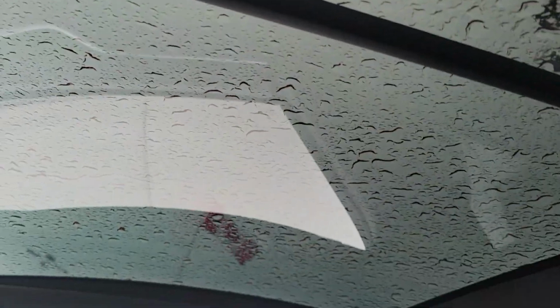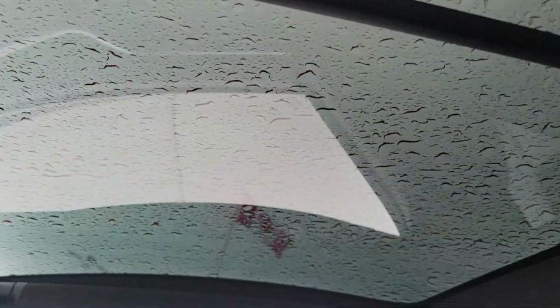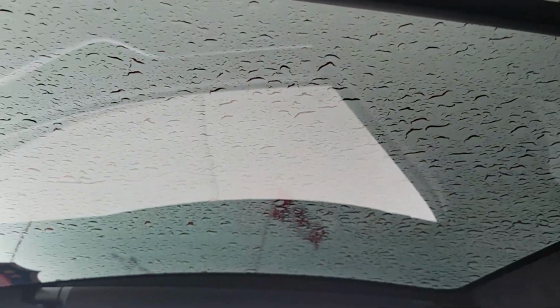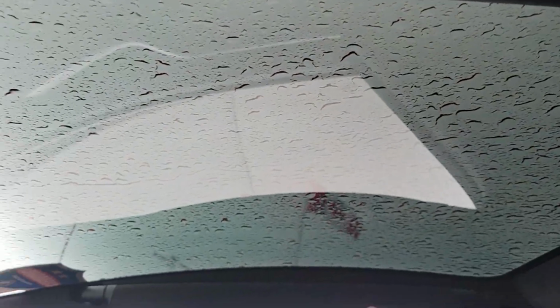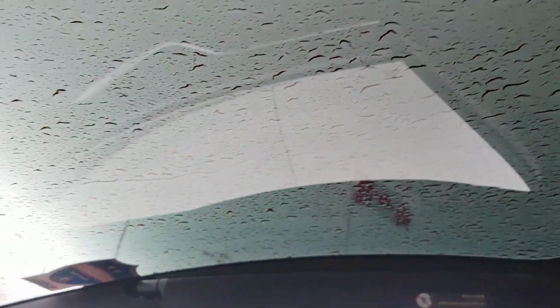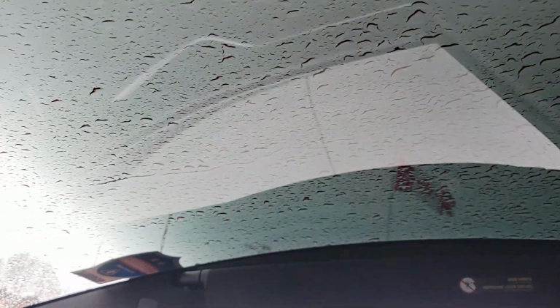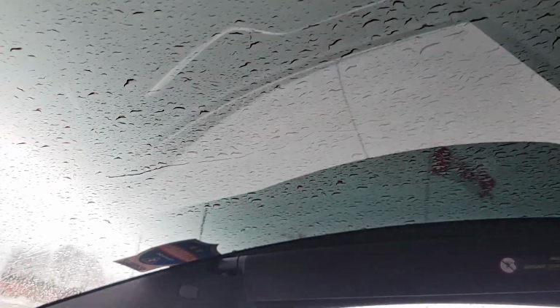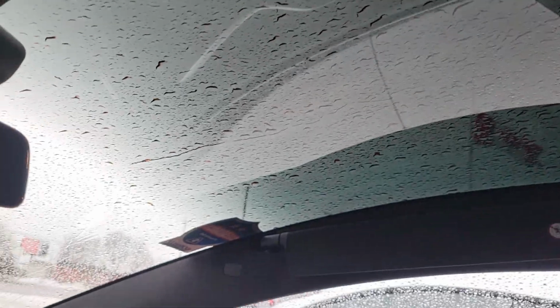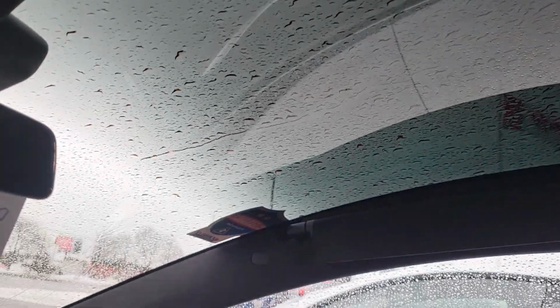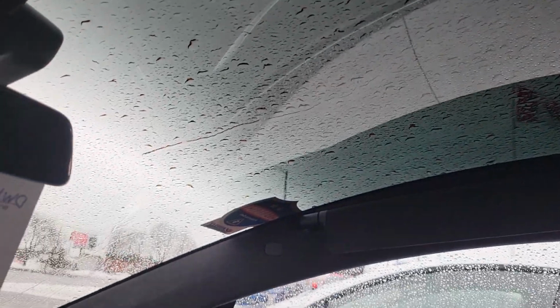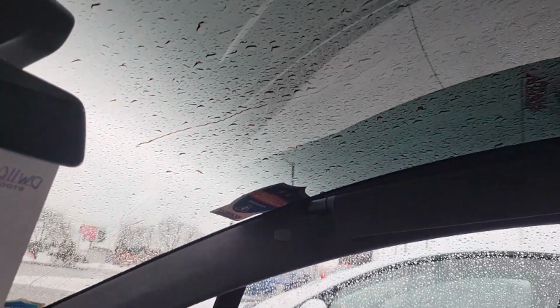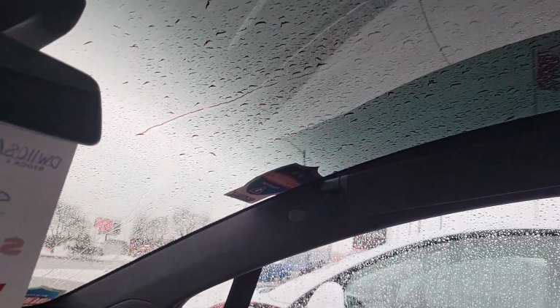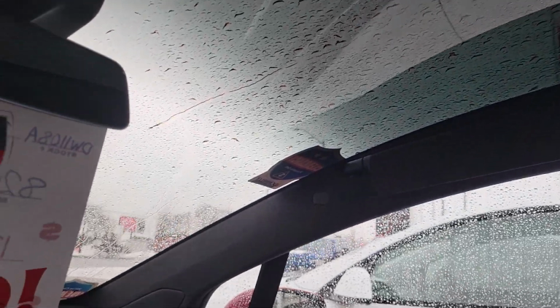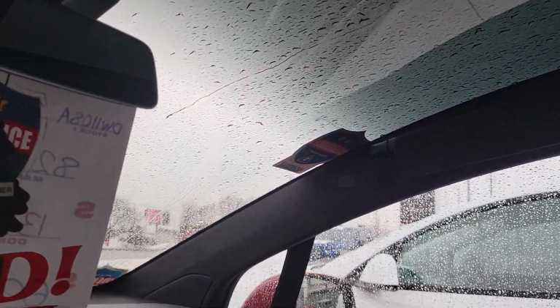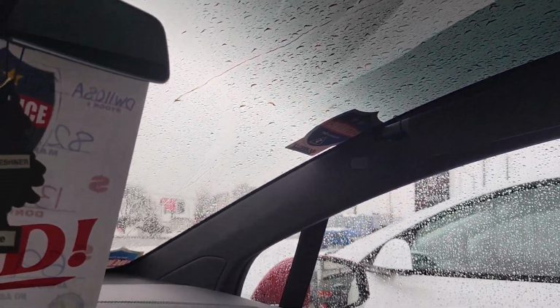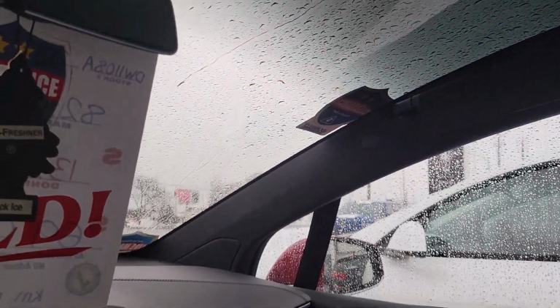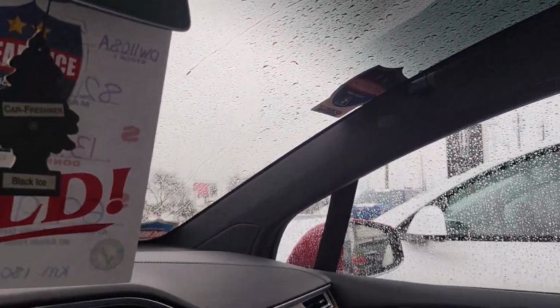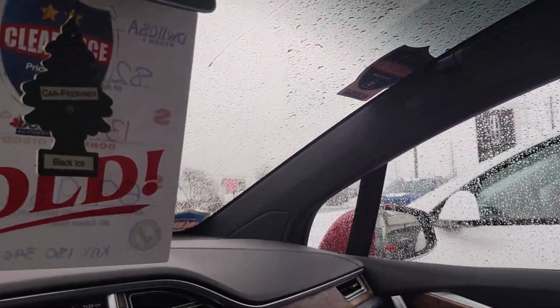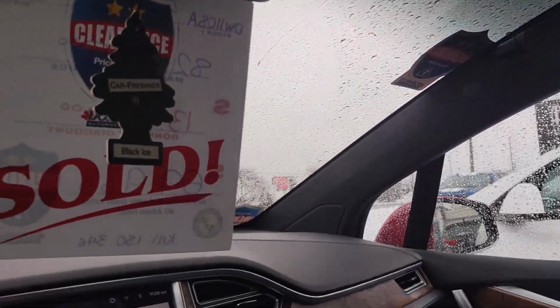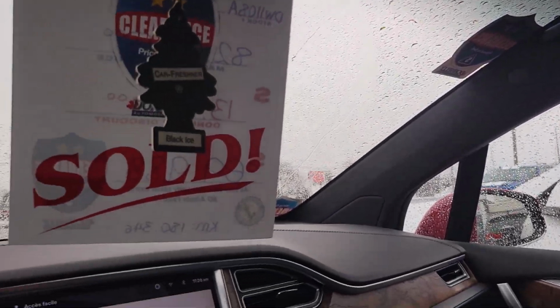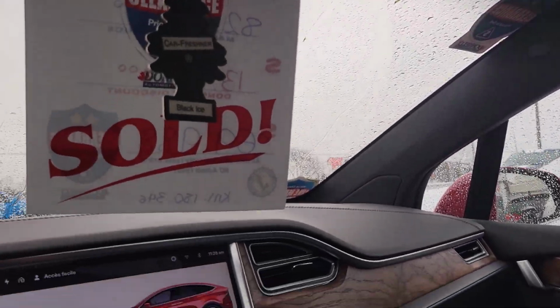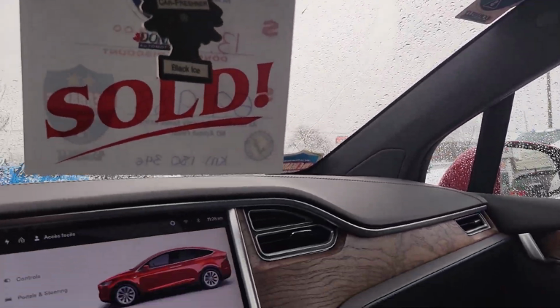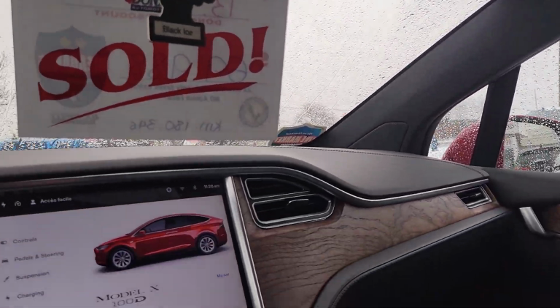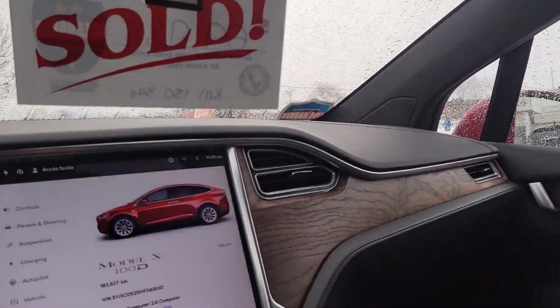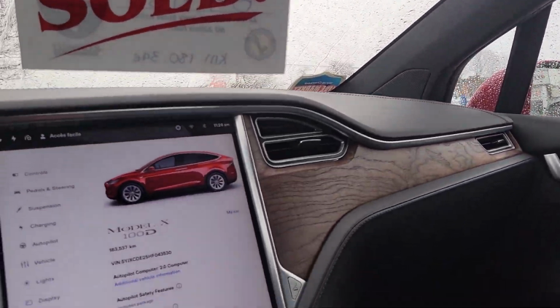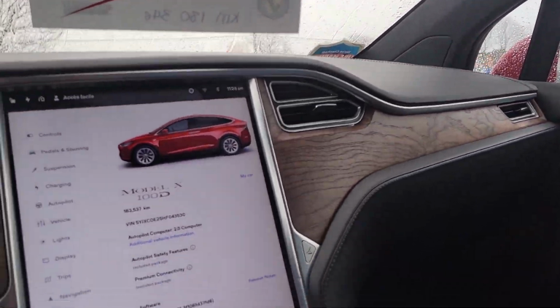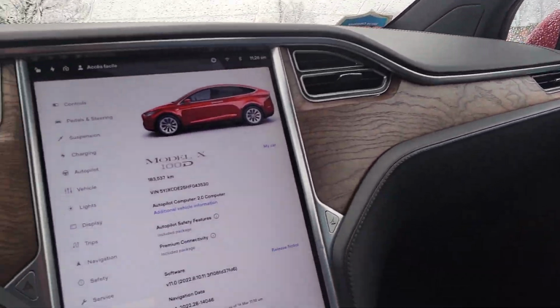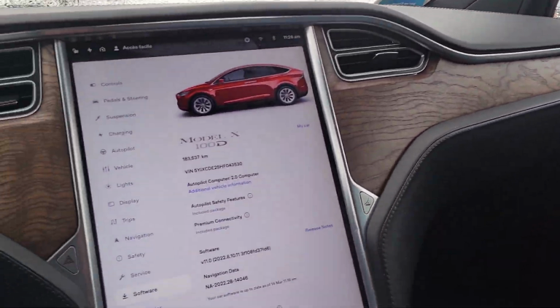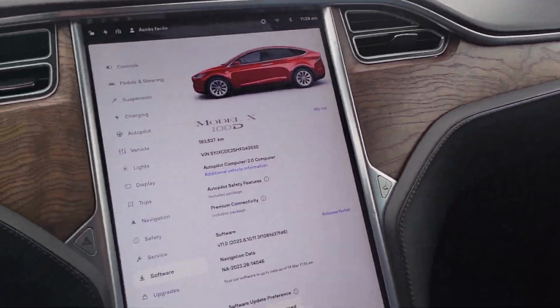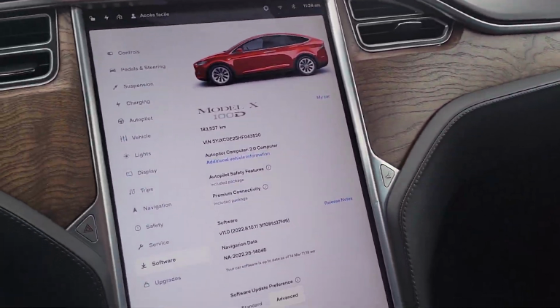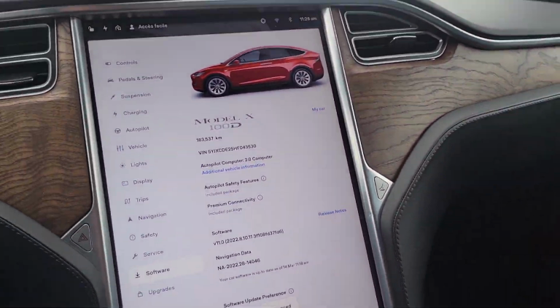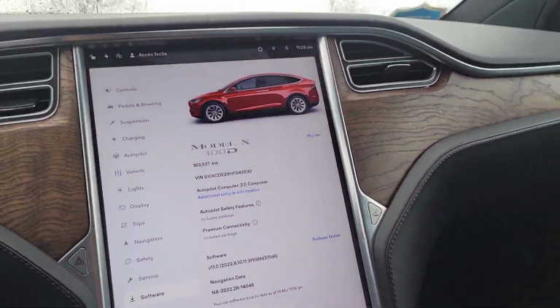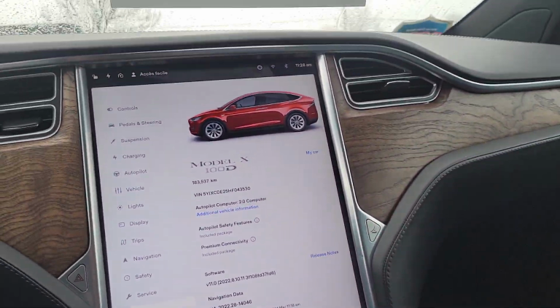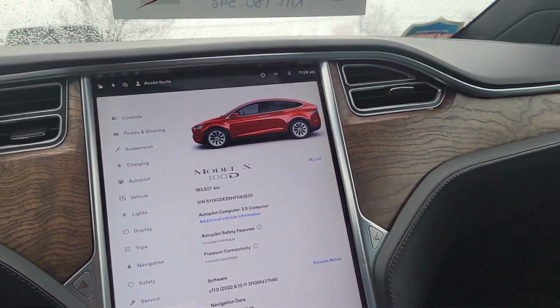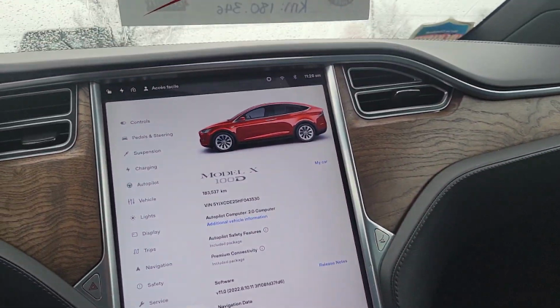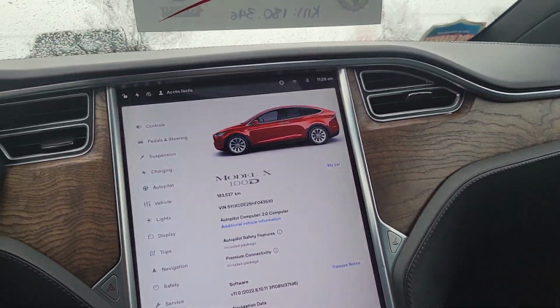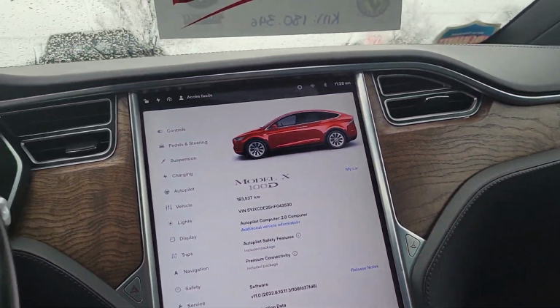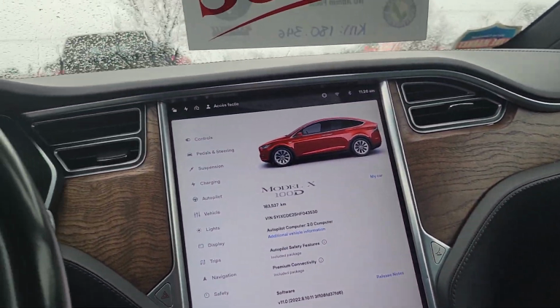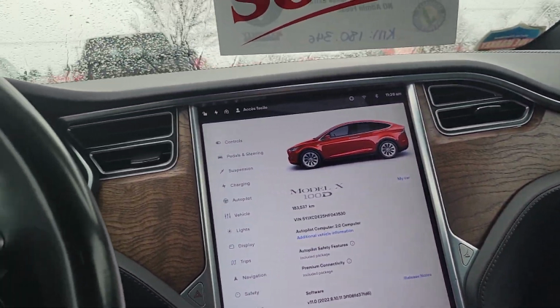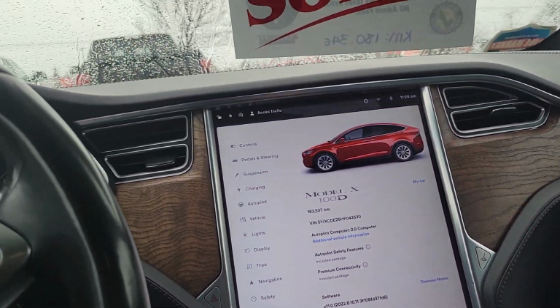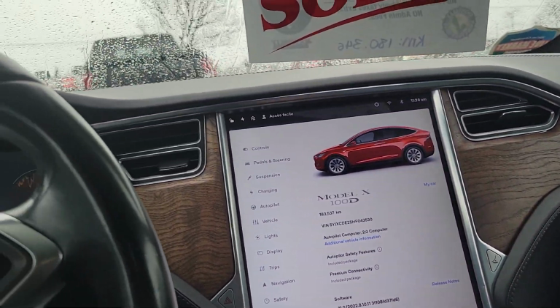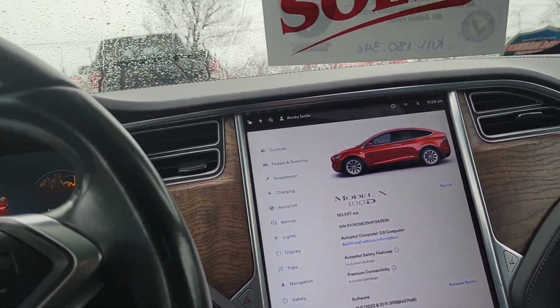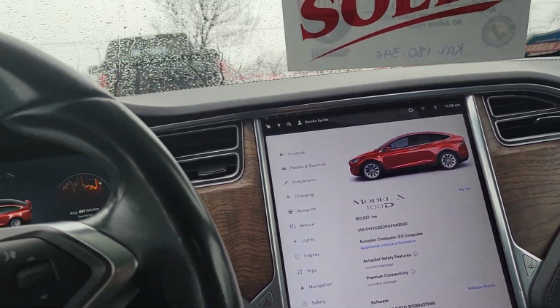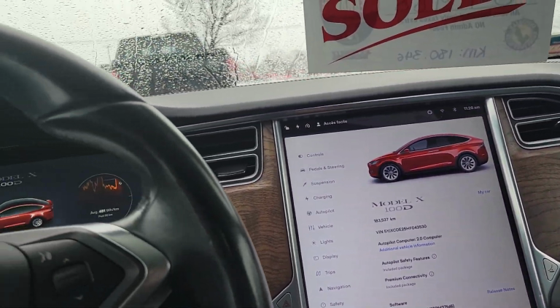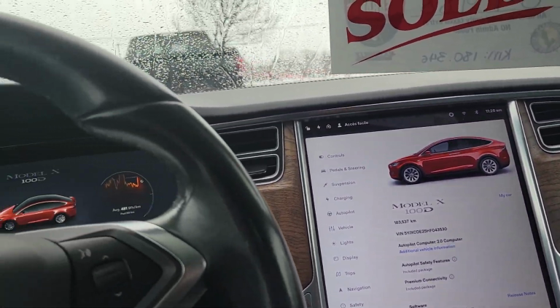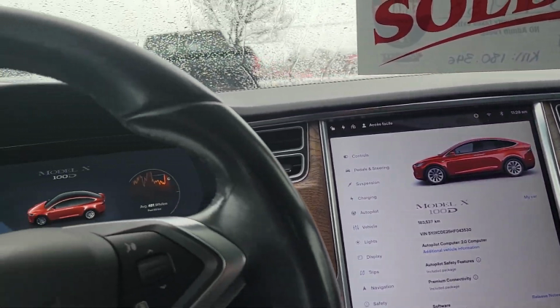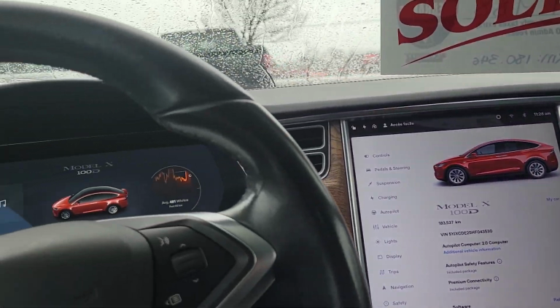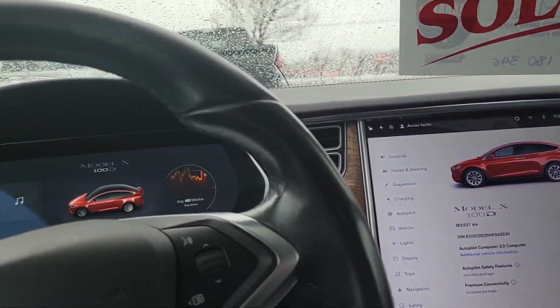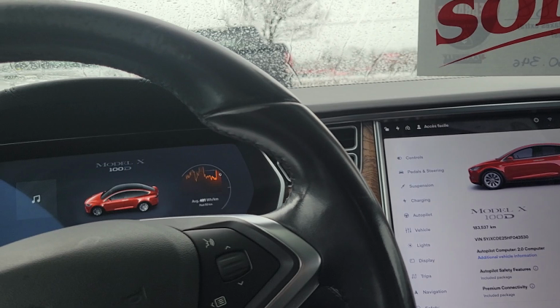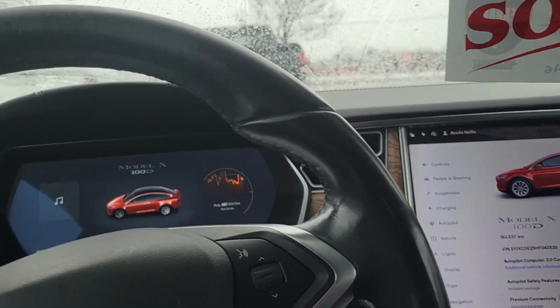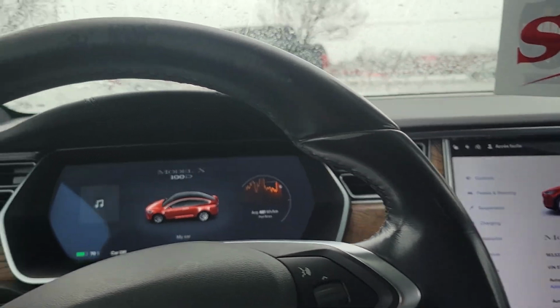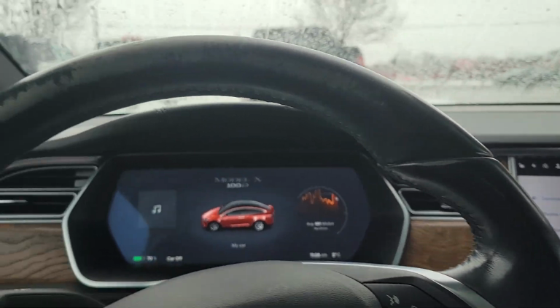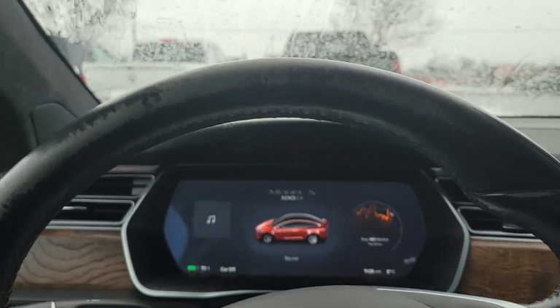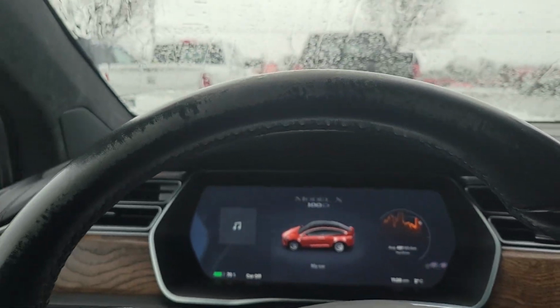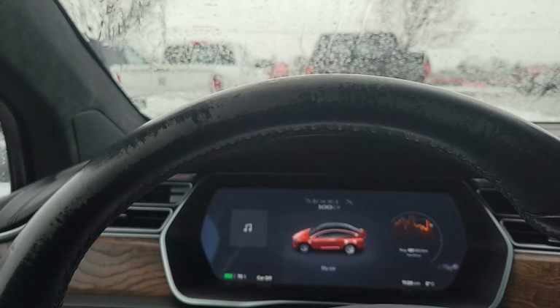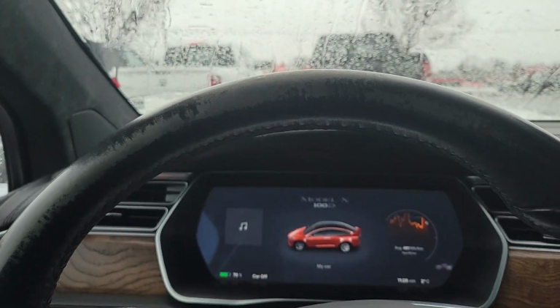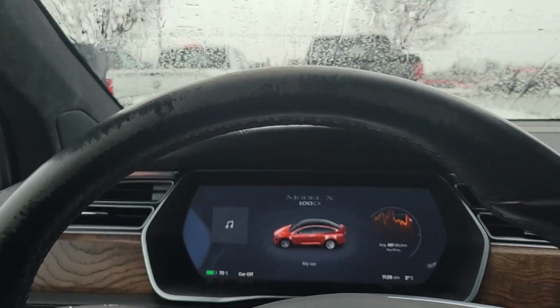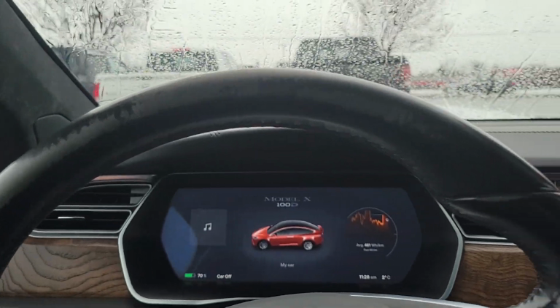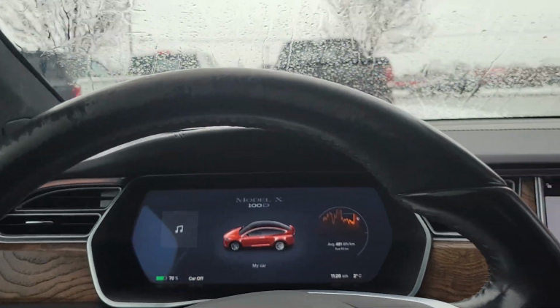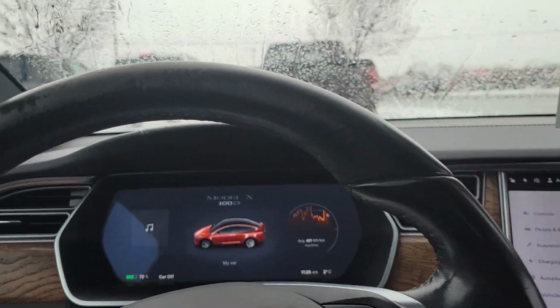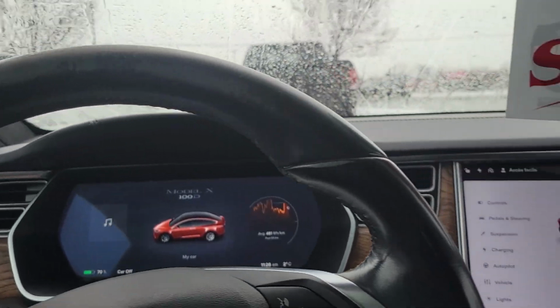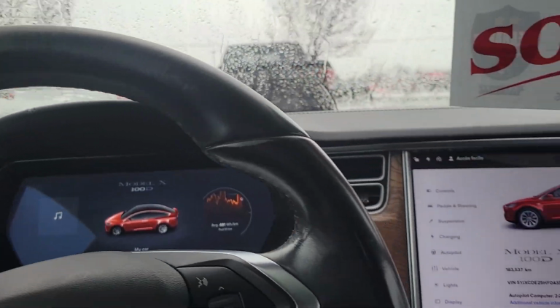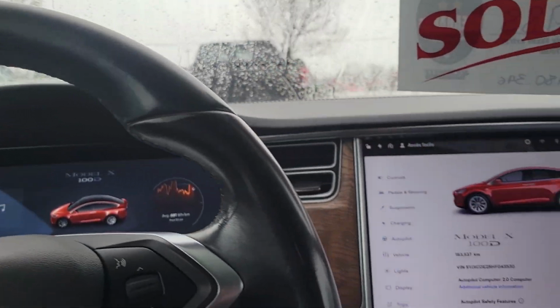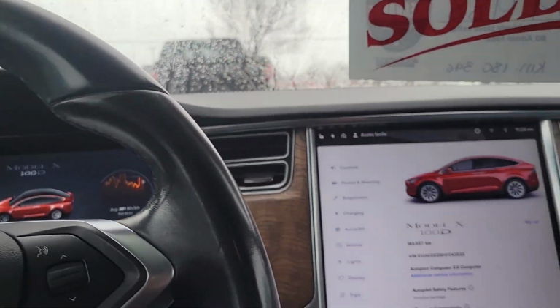Sunroof up to the top here. The seats are nice and warm but I do not see a heated steering wheel.